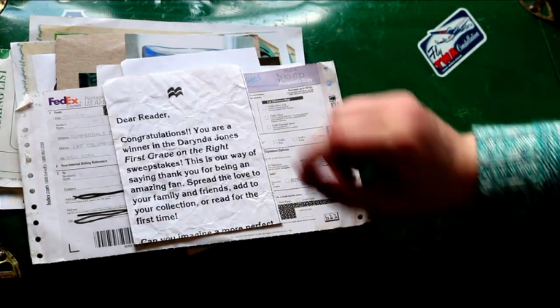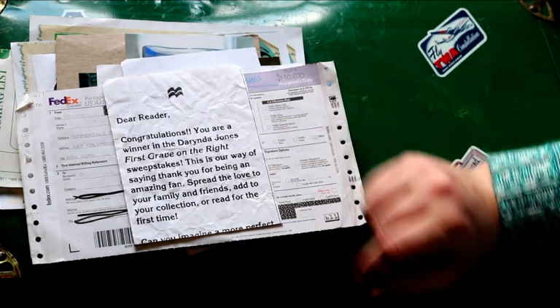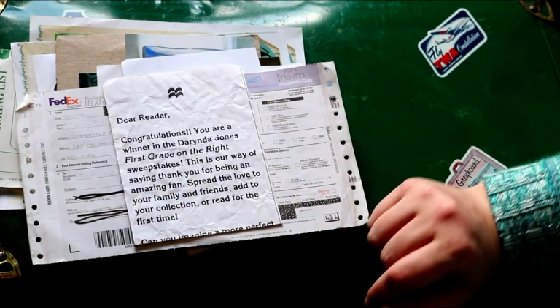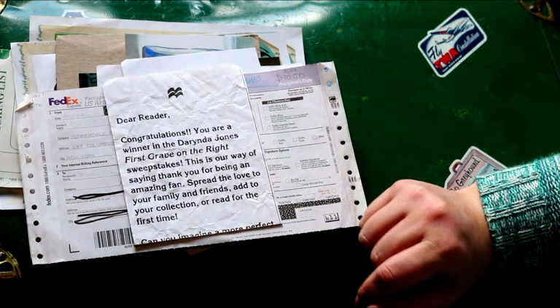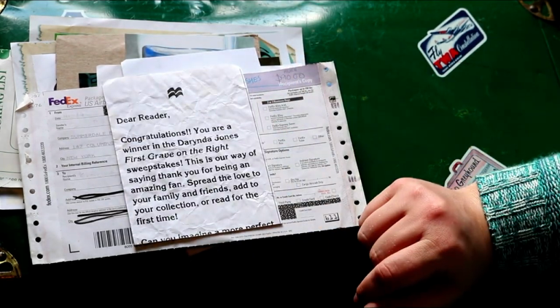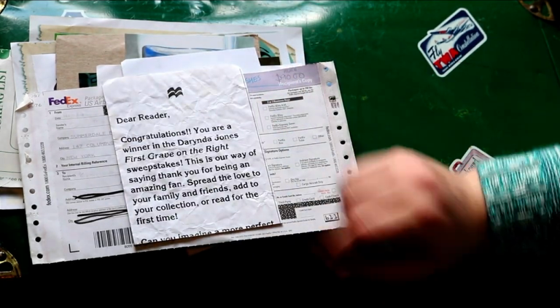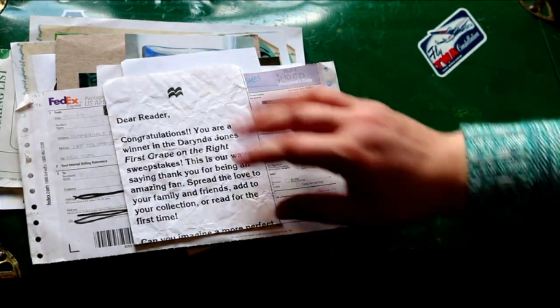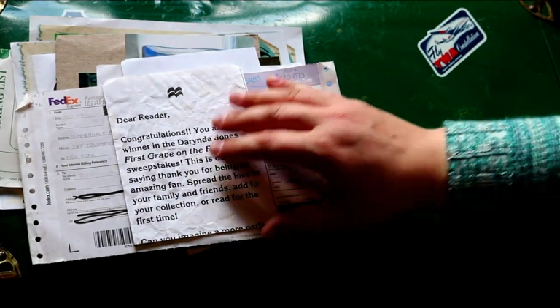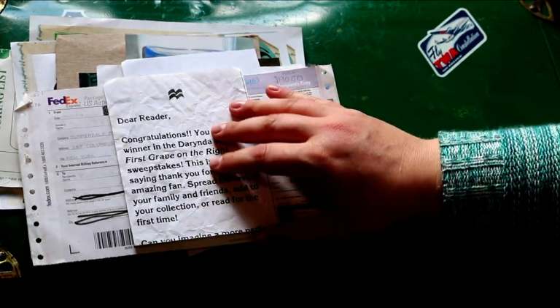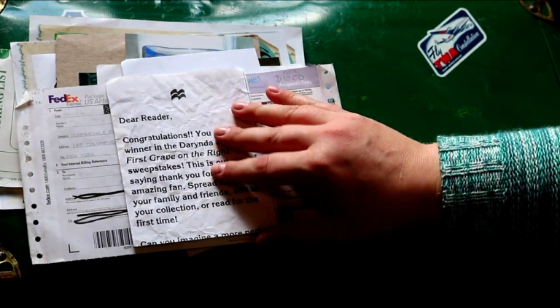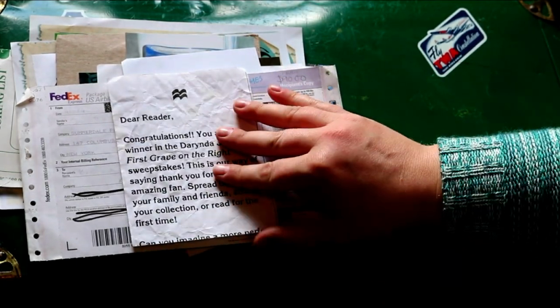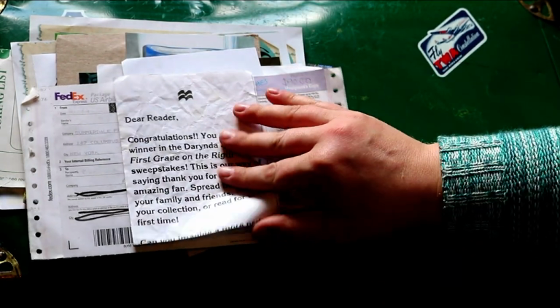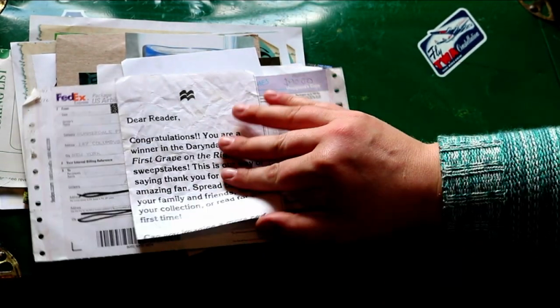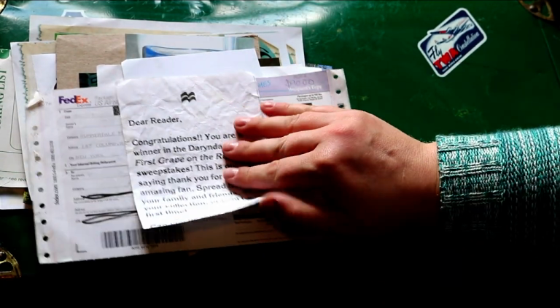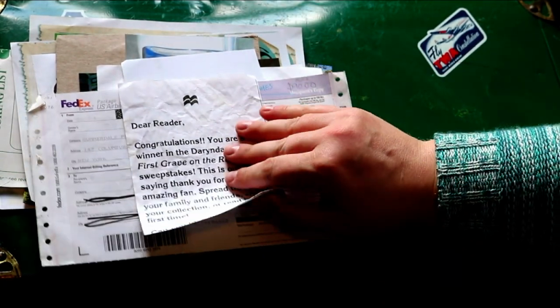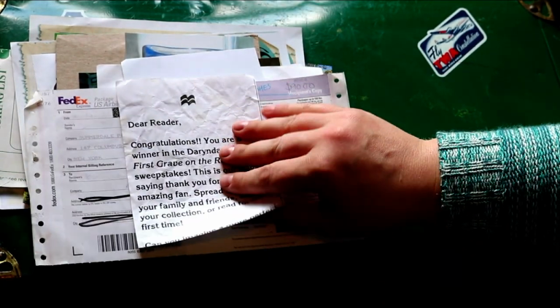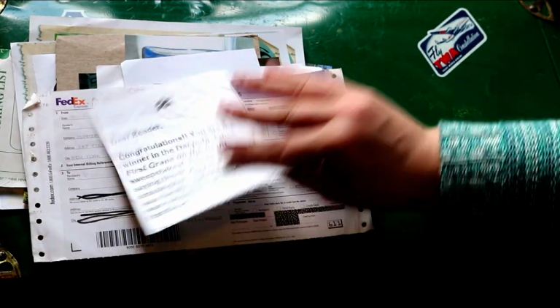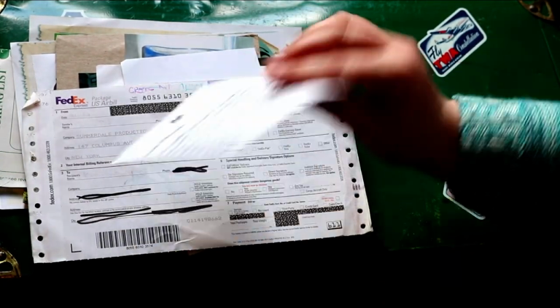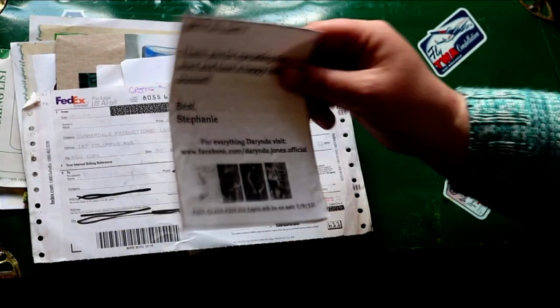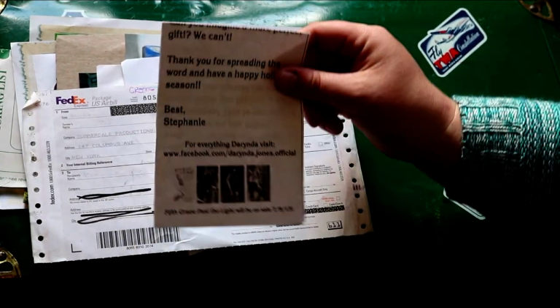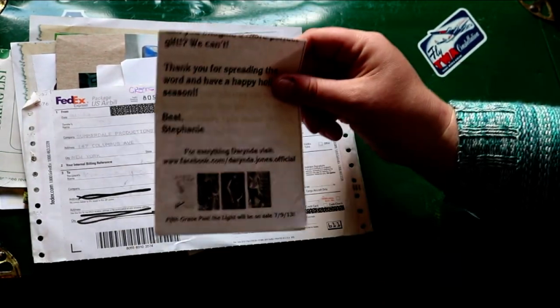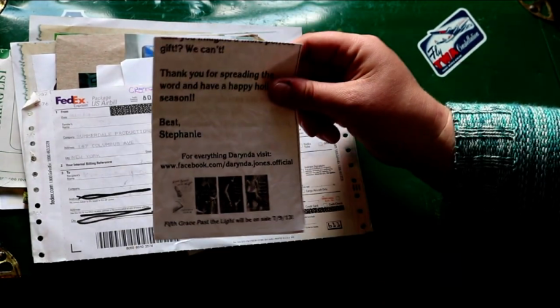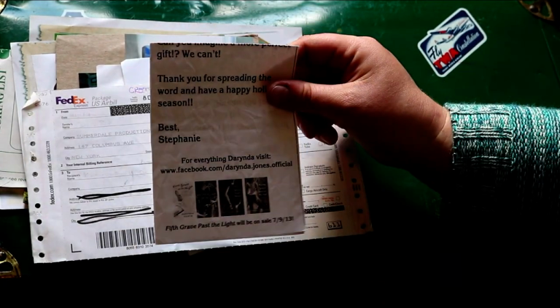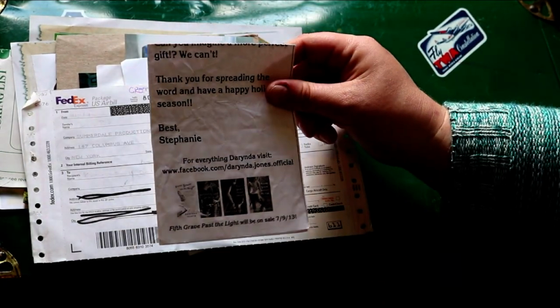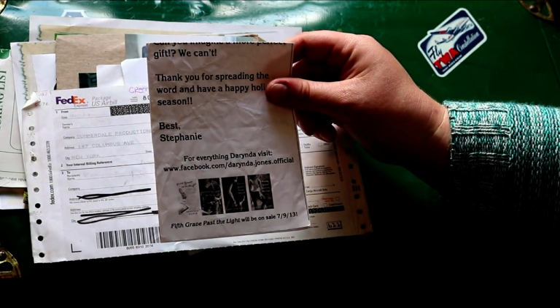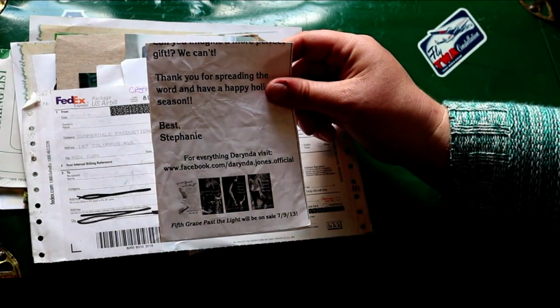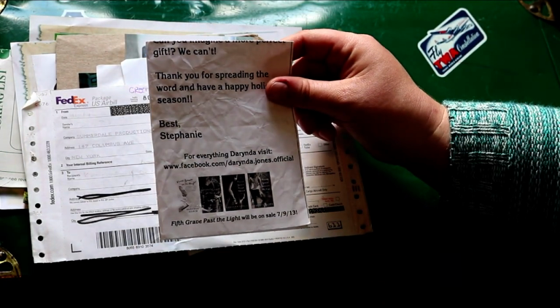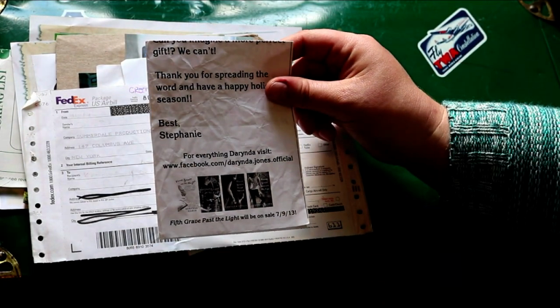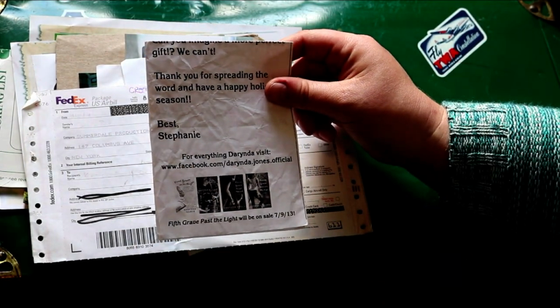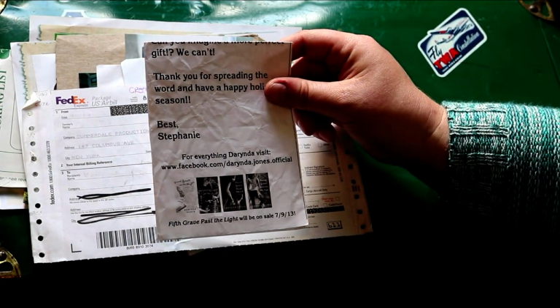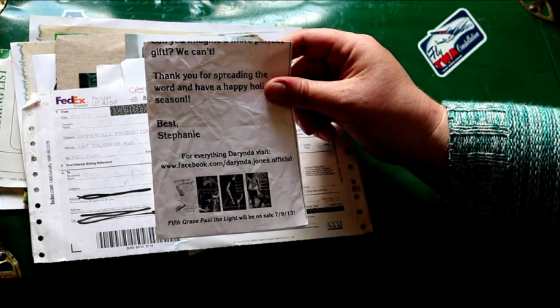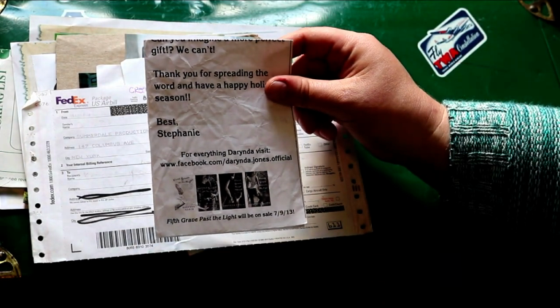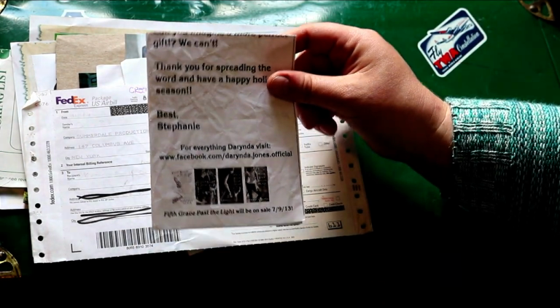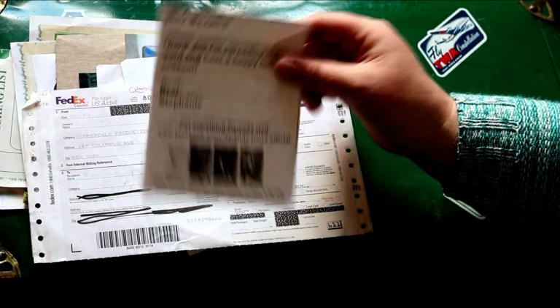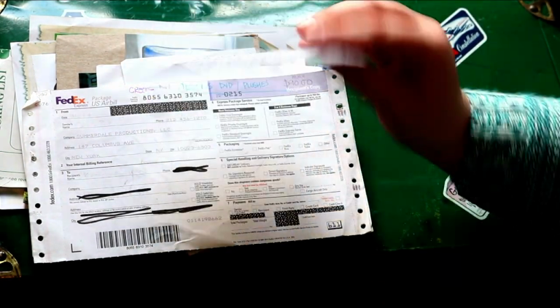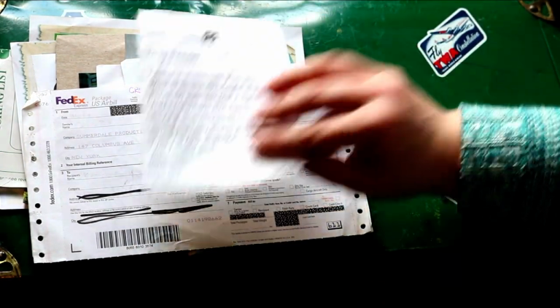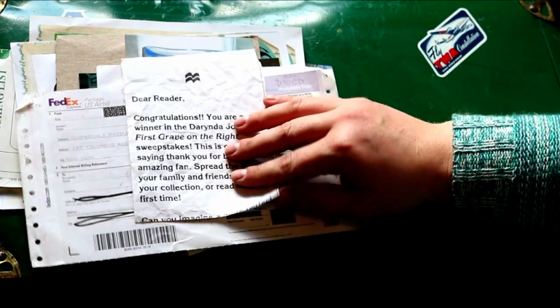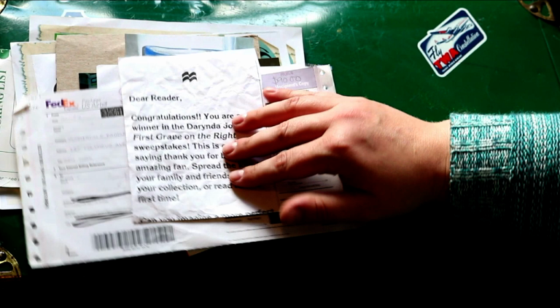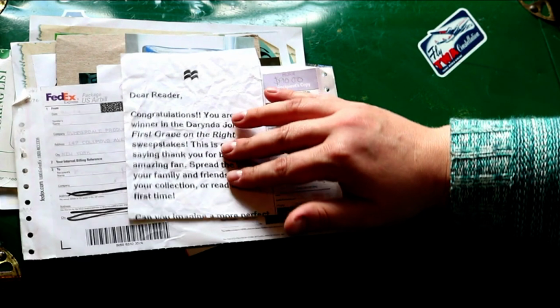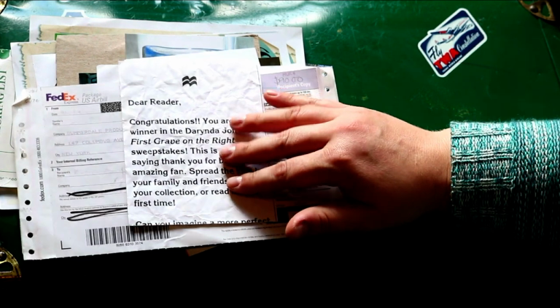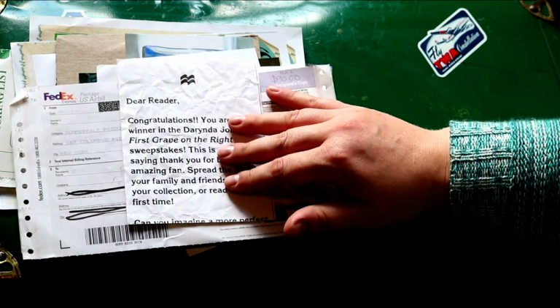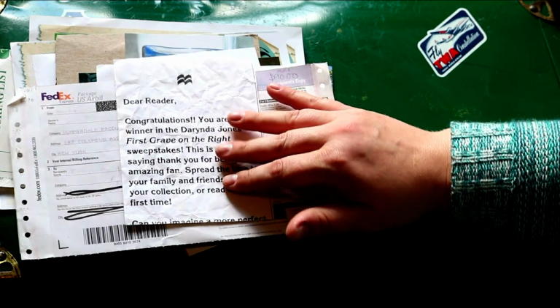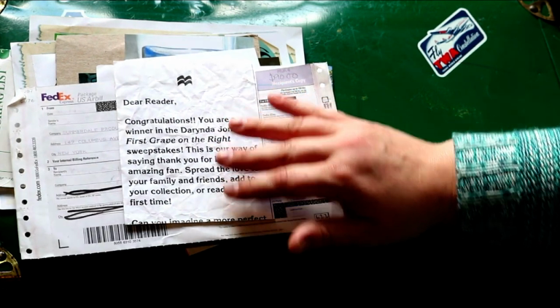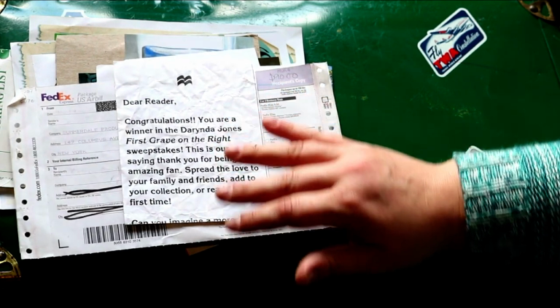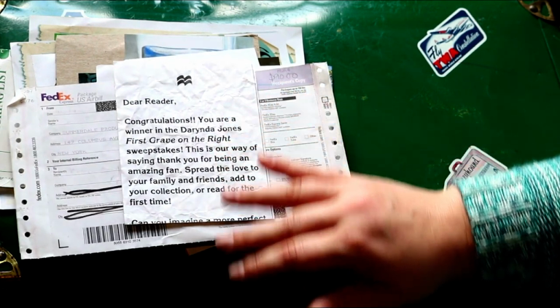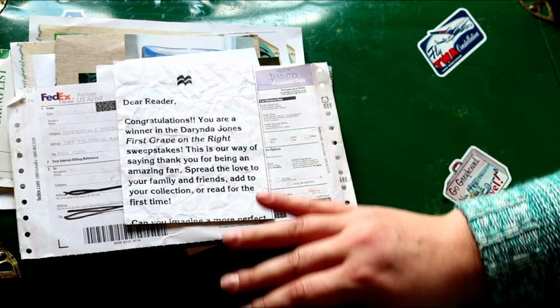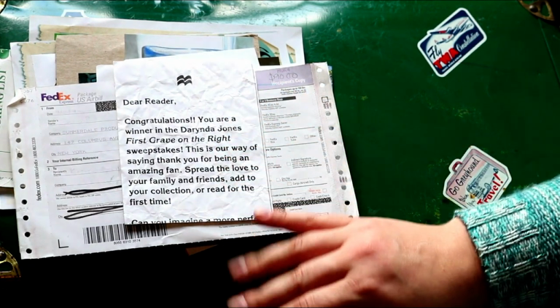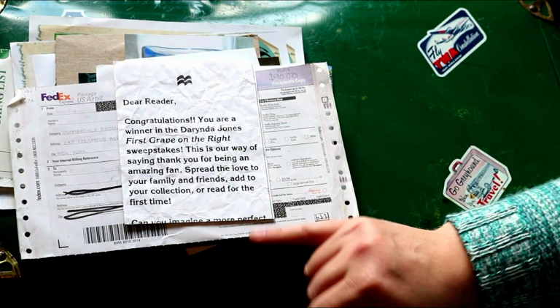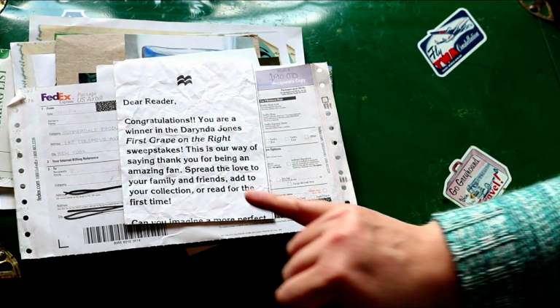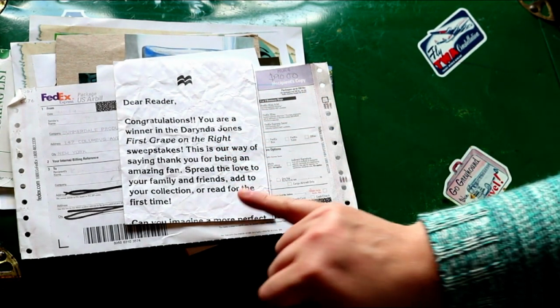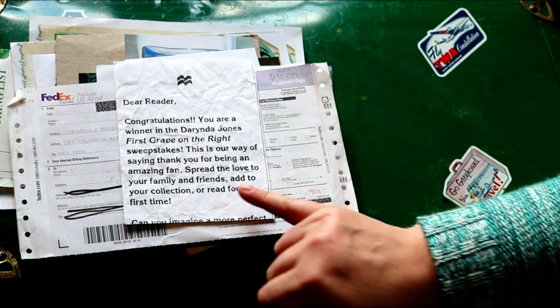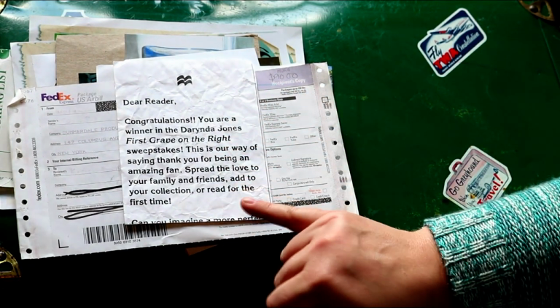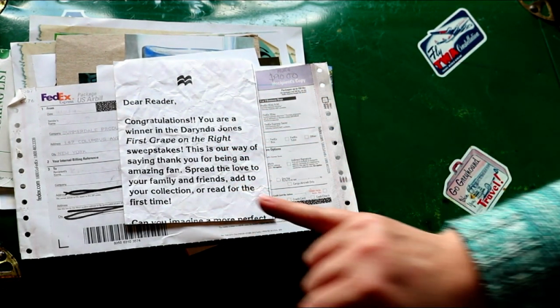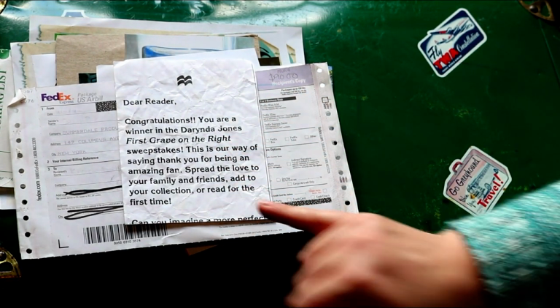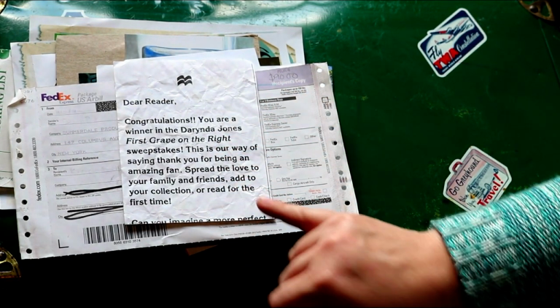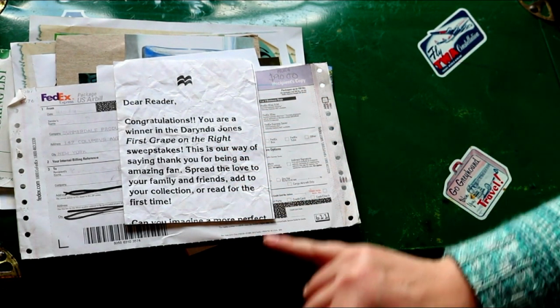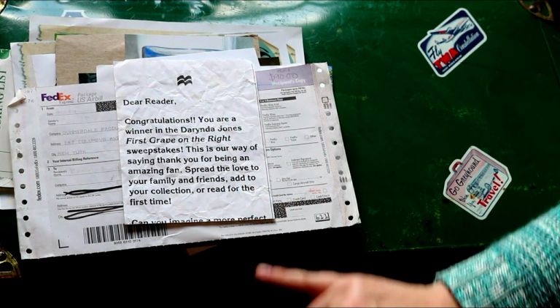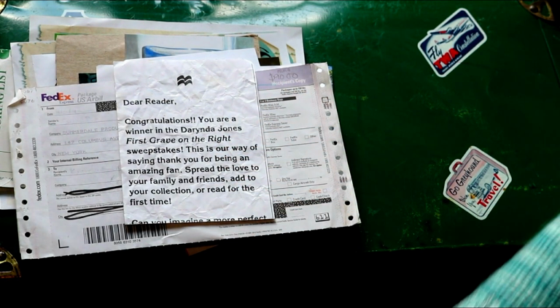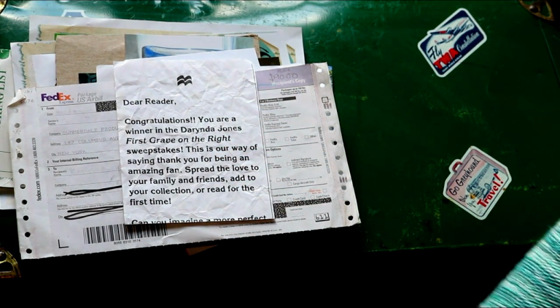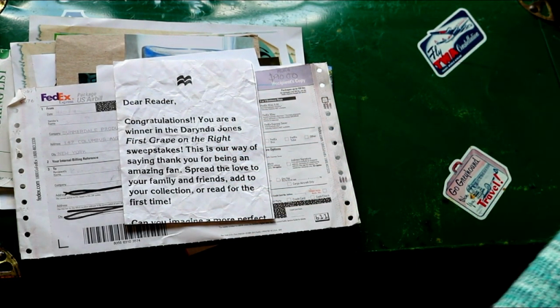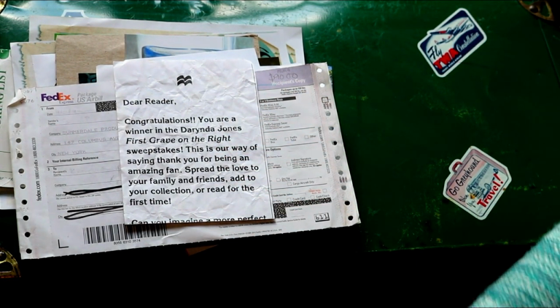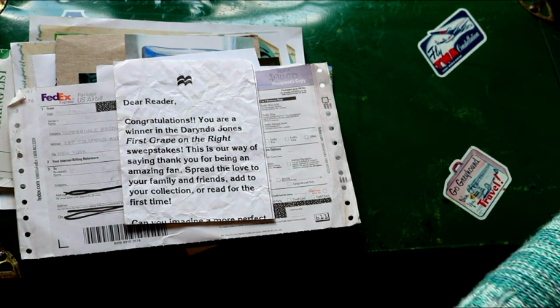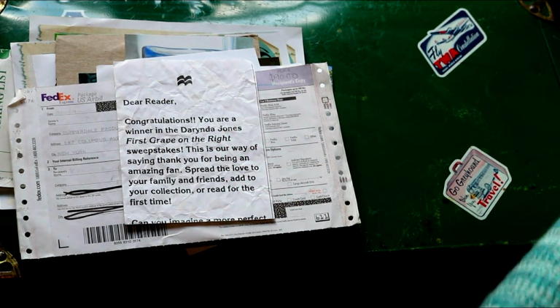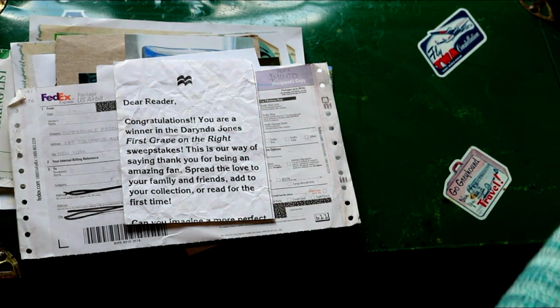This was a book win, I believe. And there was some other stuff that came with it too.